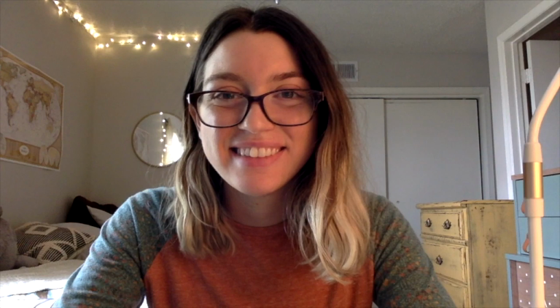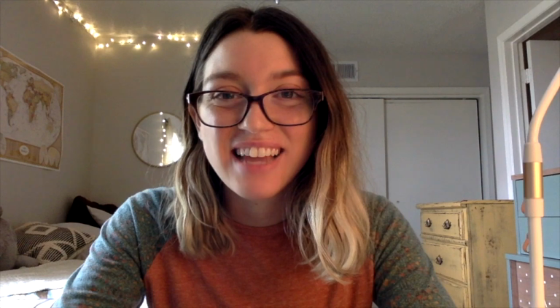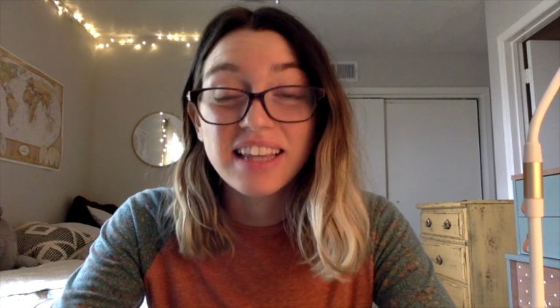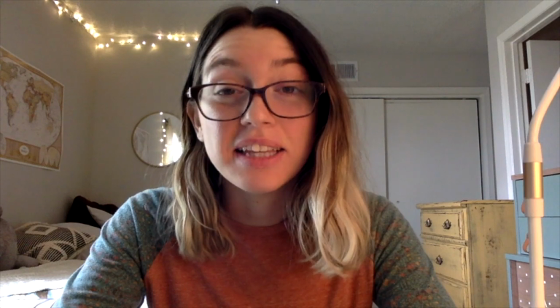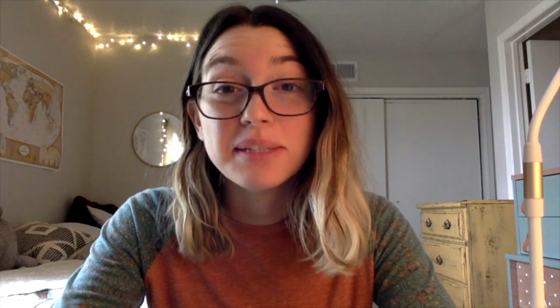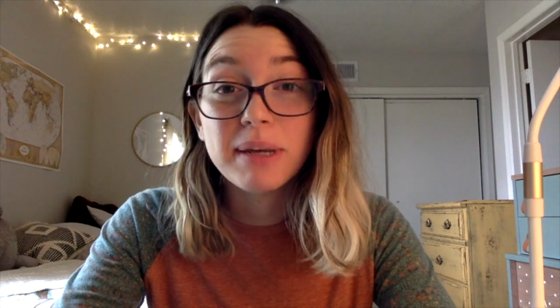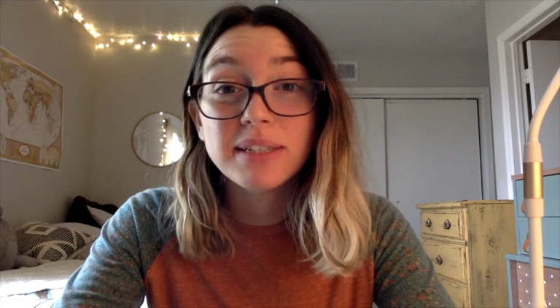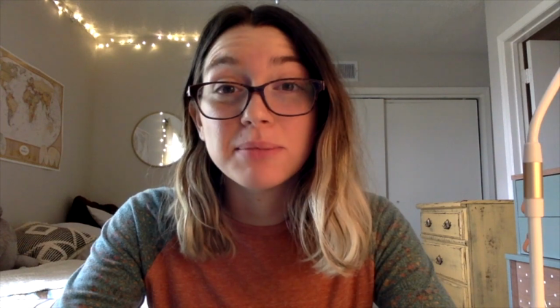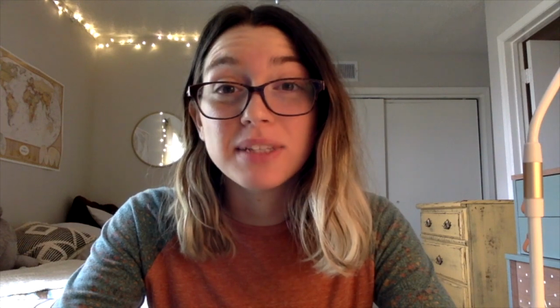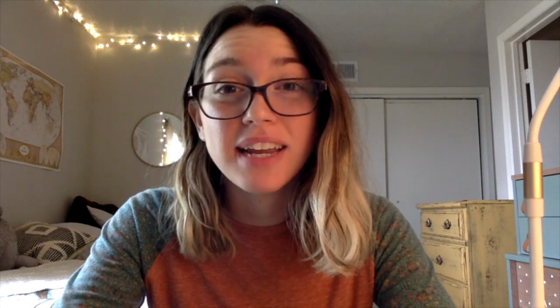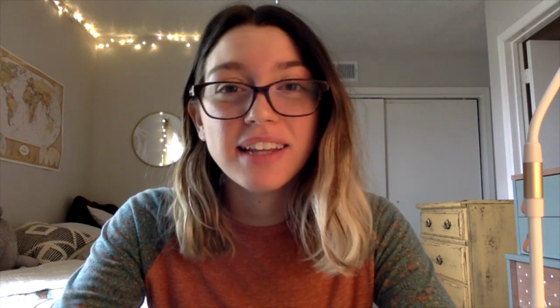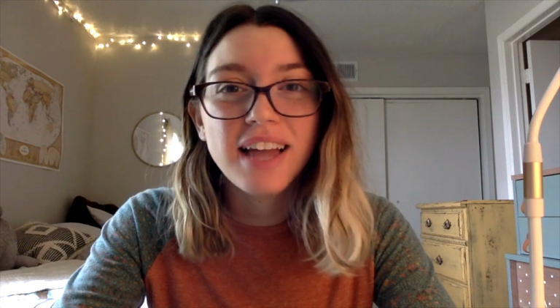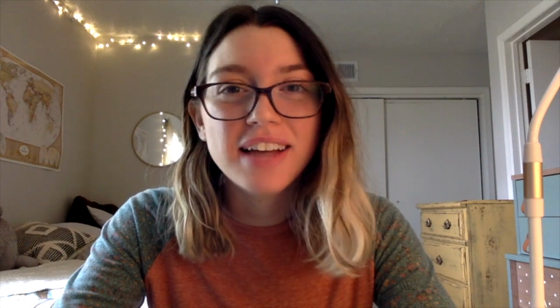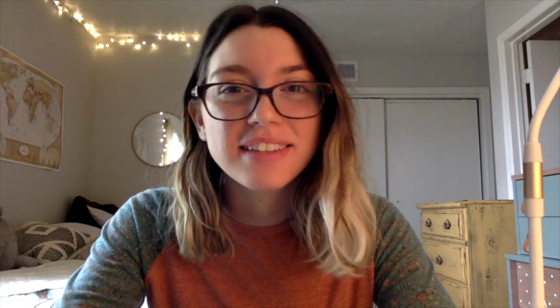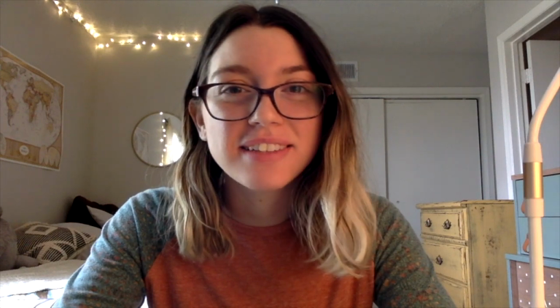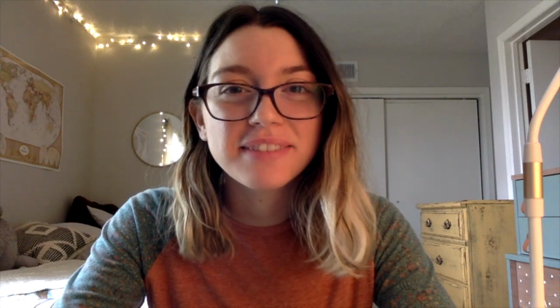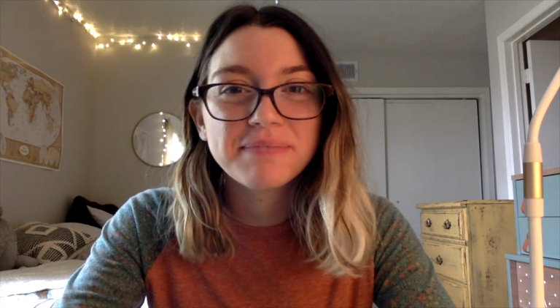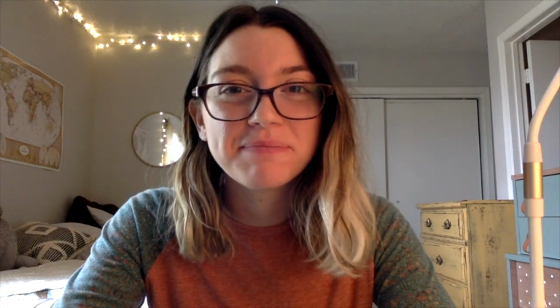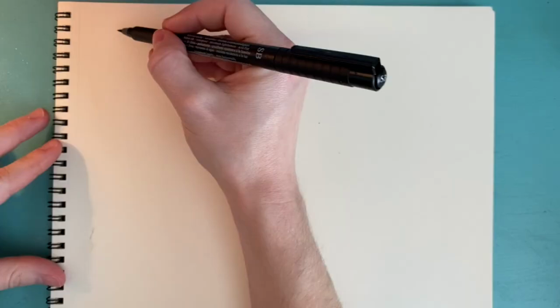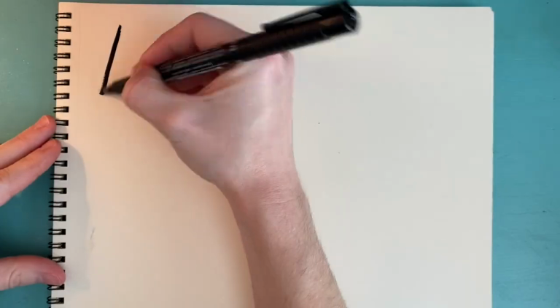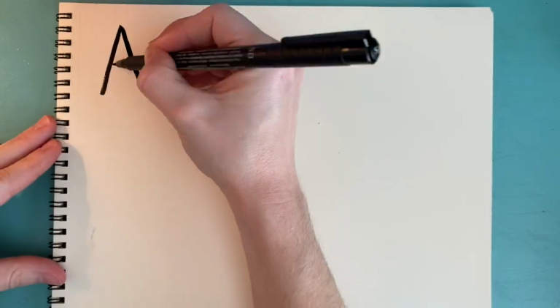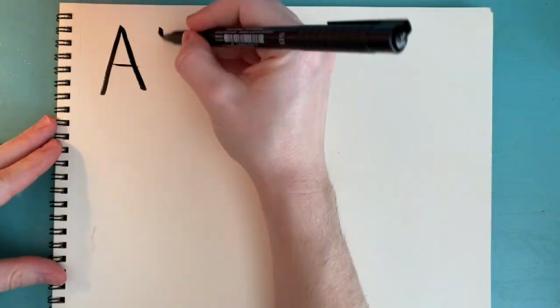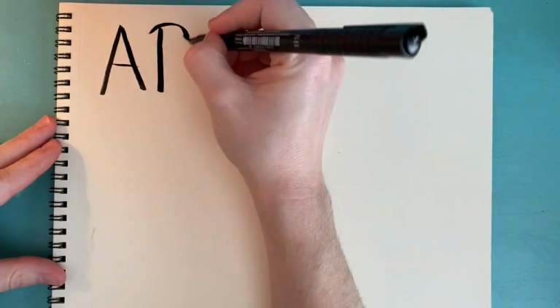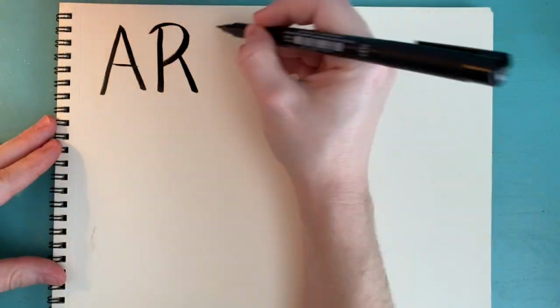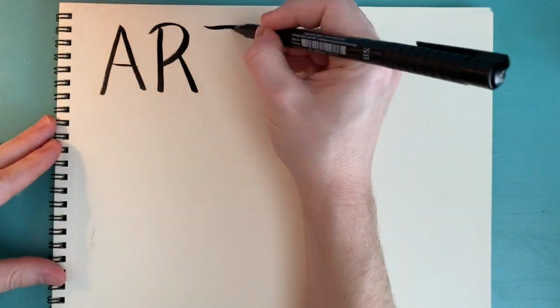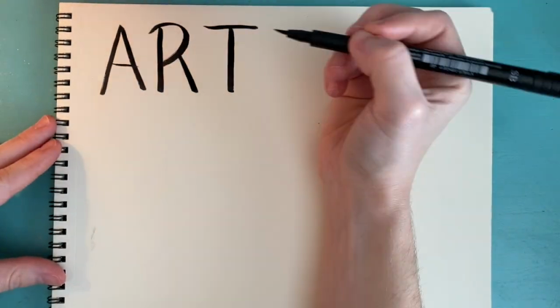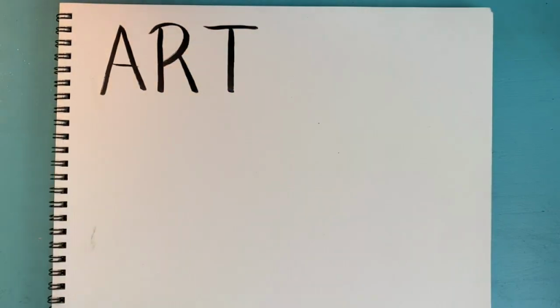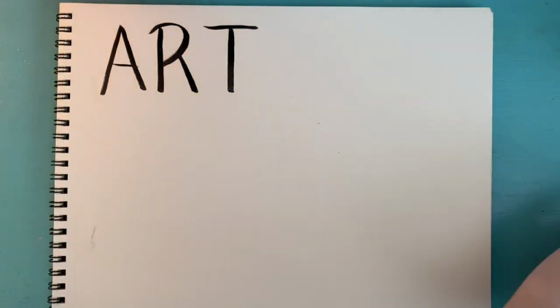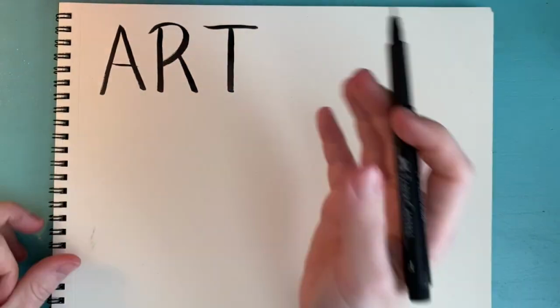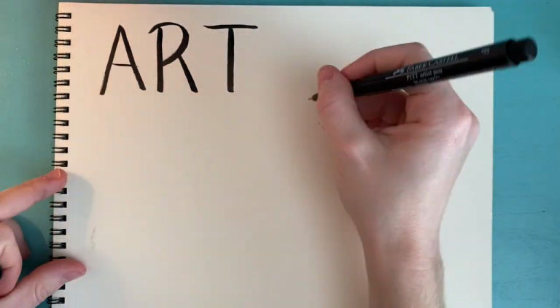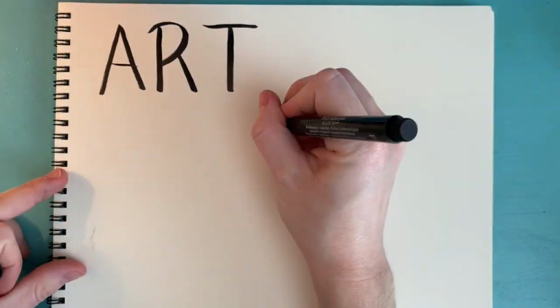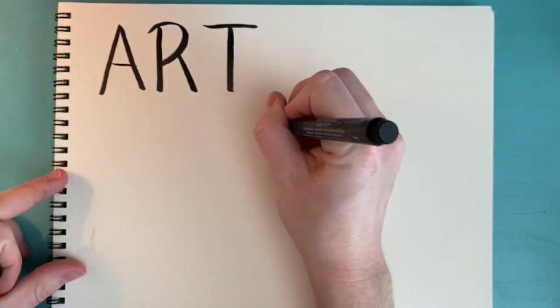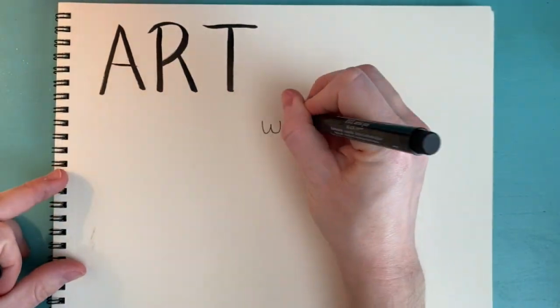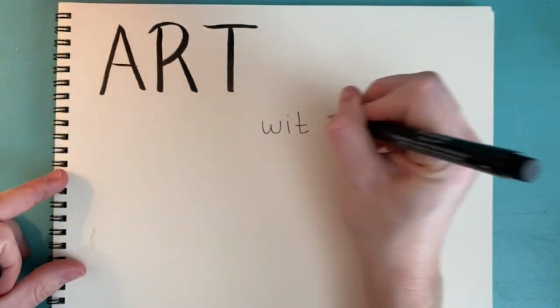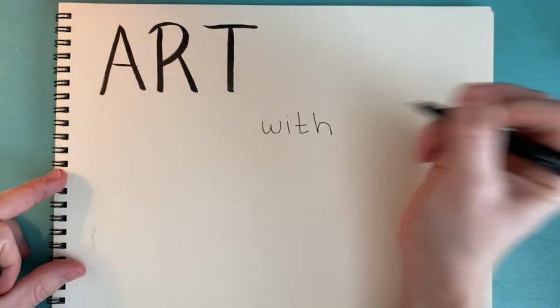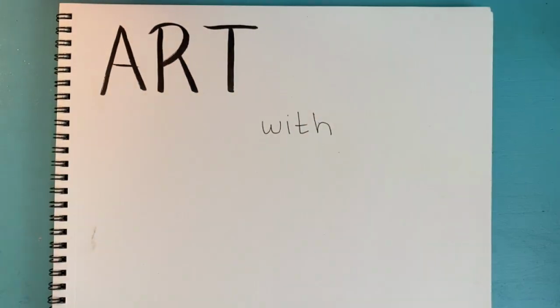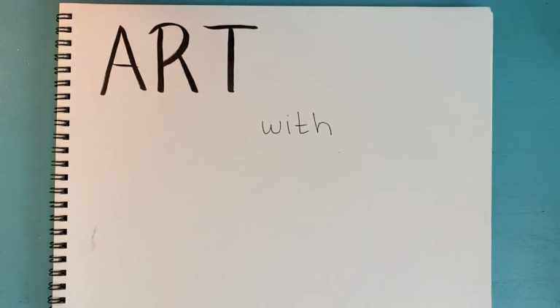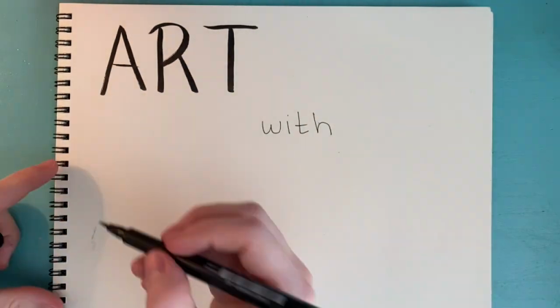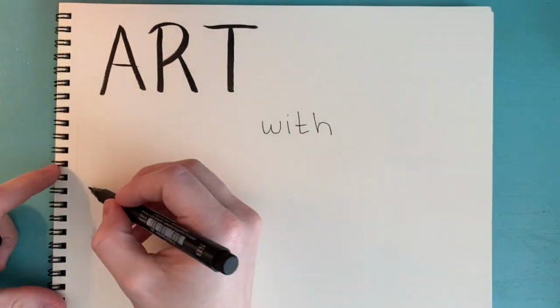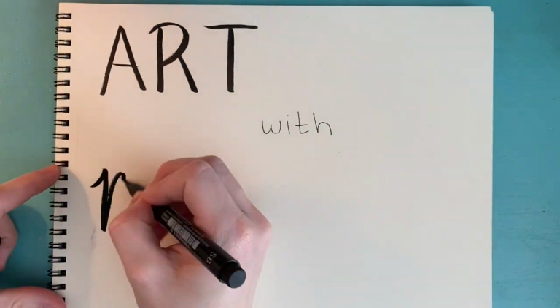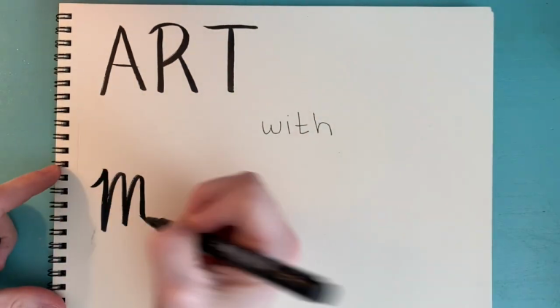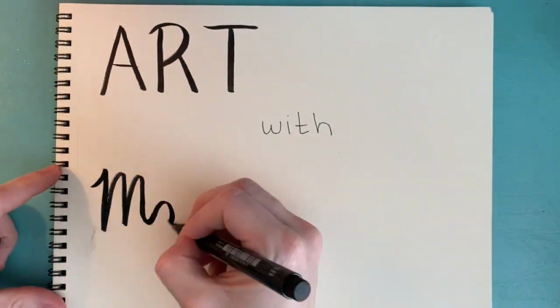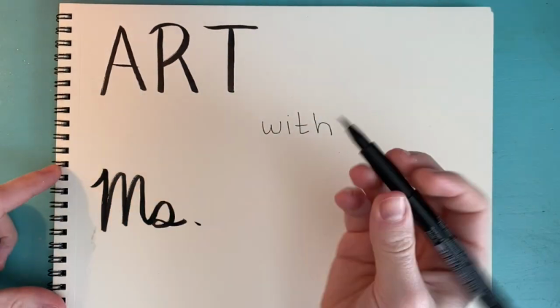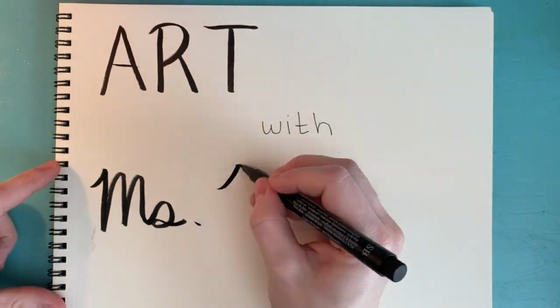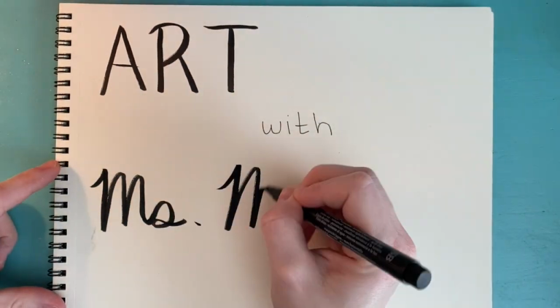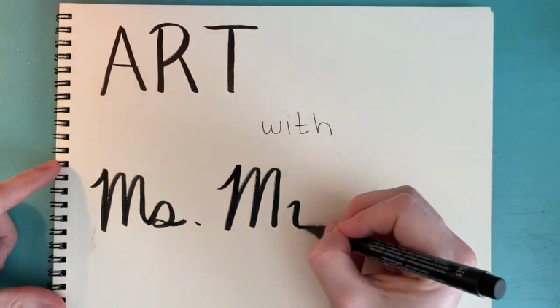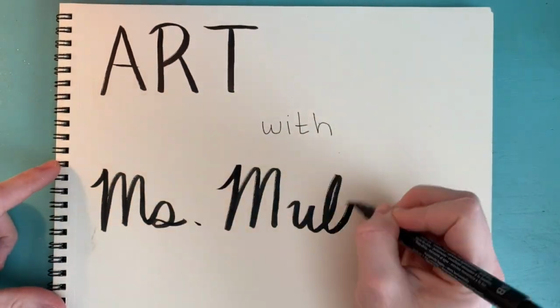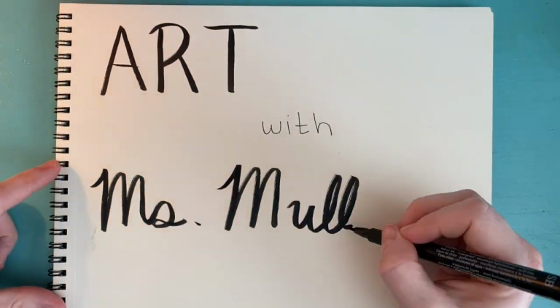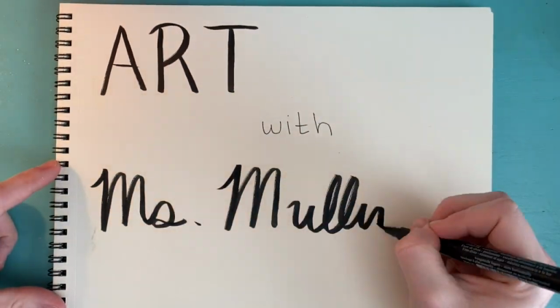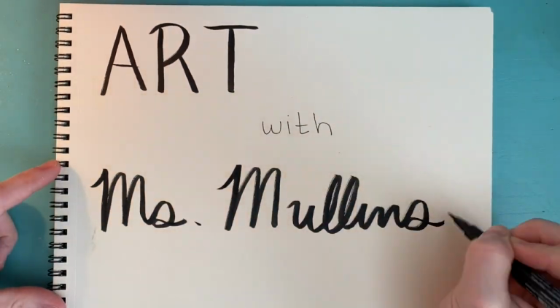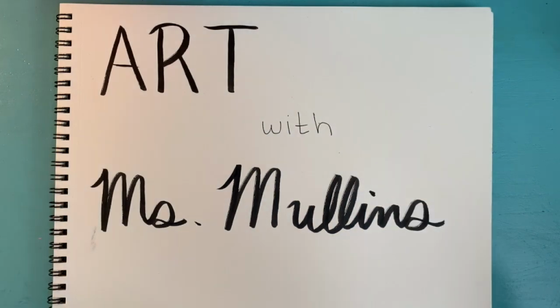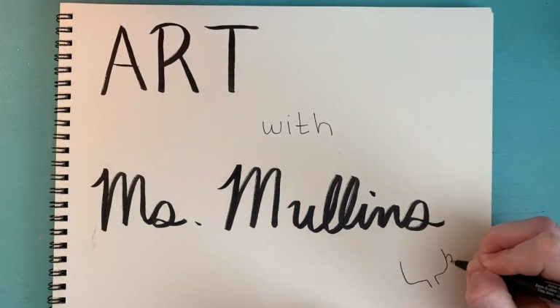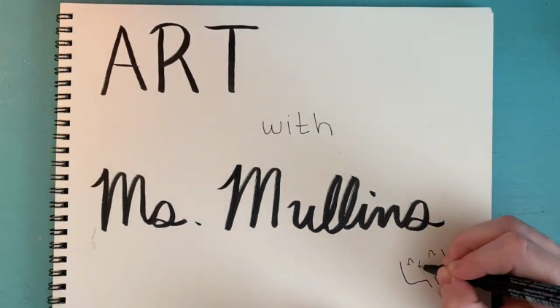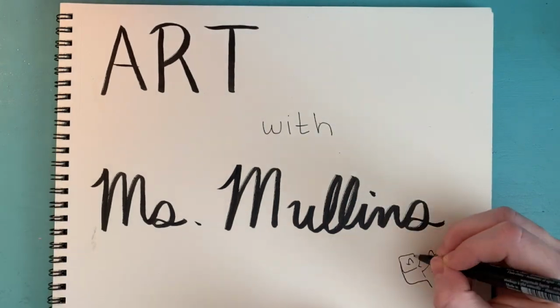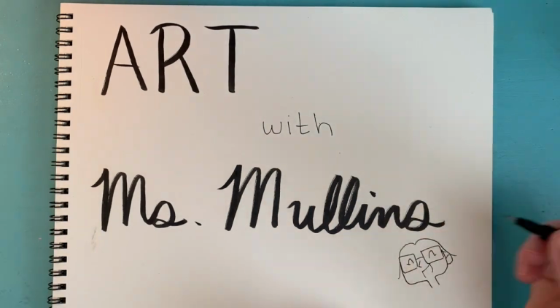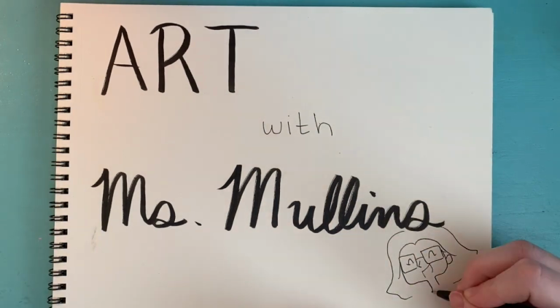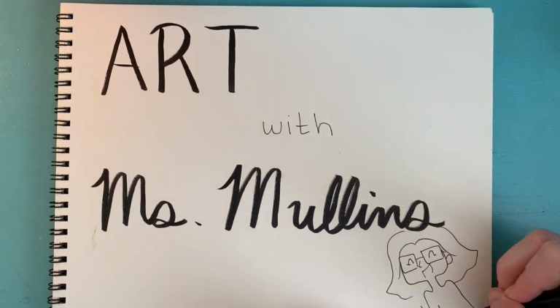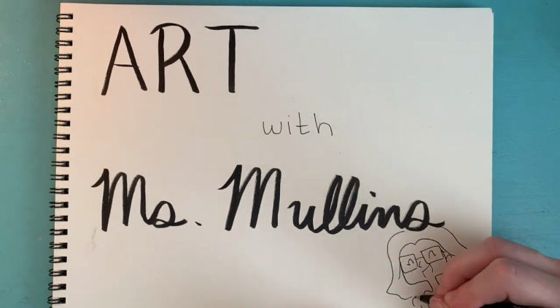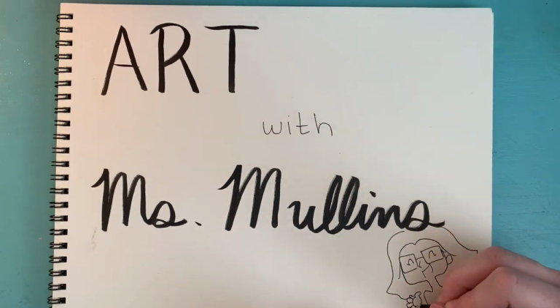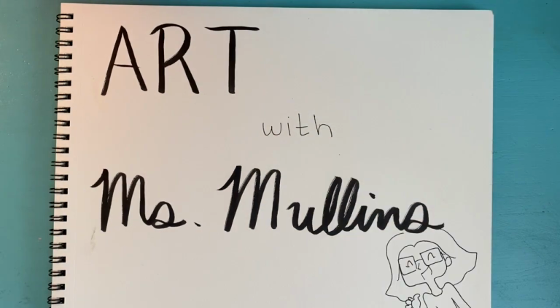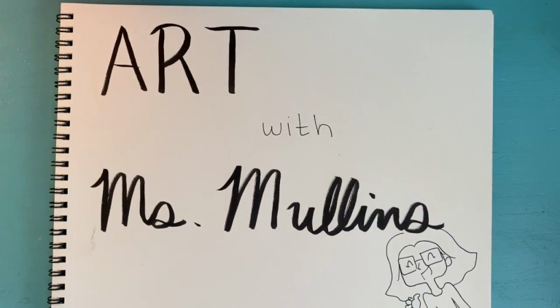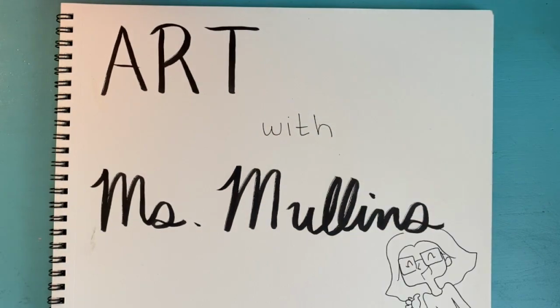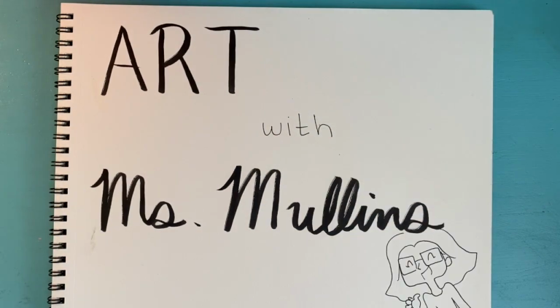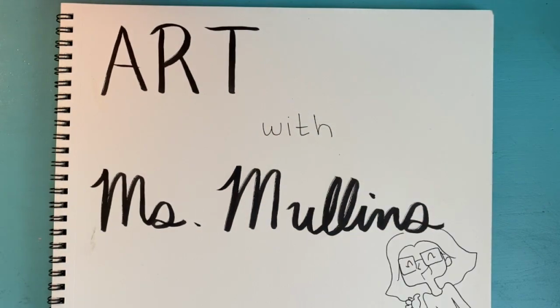Let's make some stained glass. Let's make art together with Miss Mullins today.